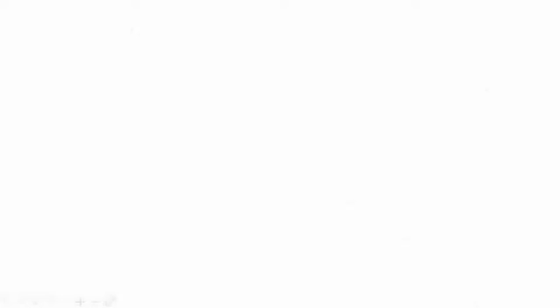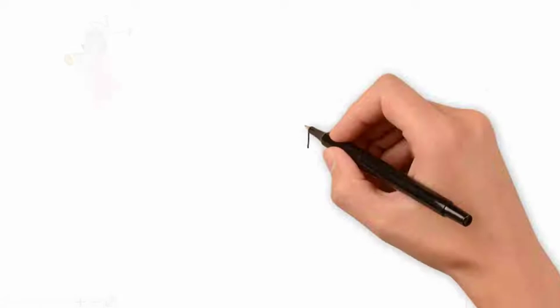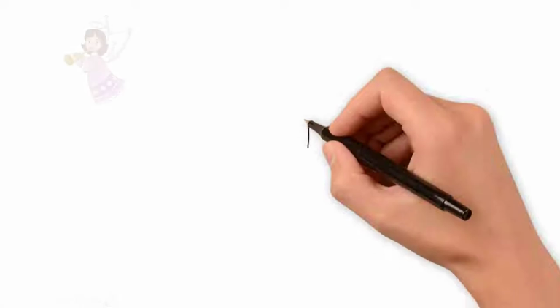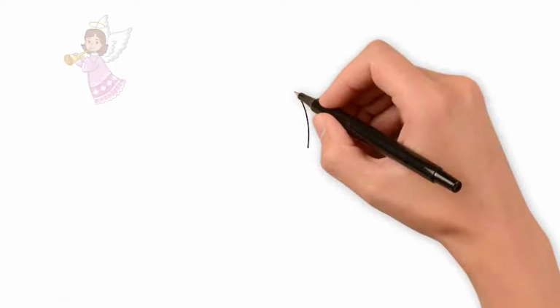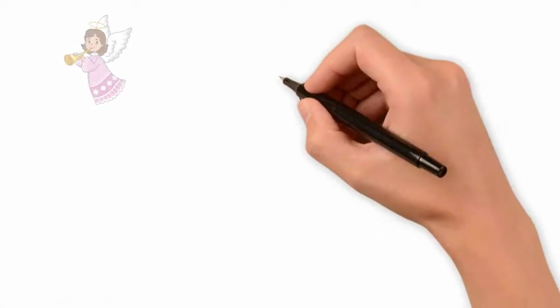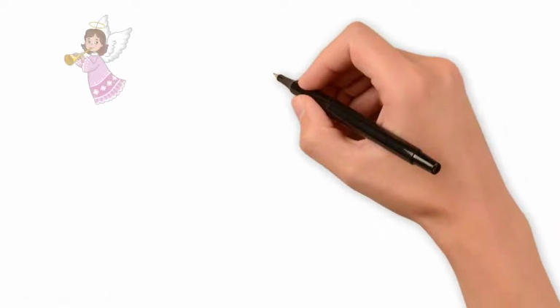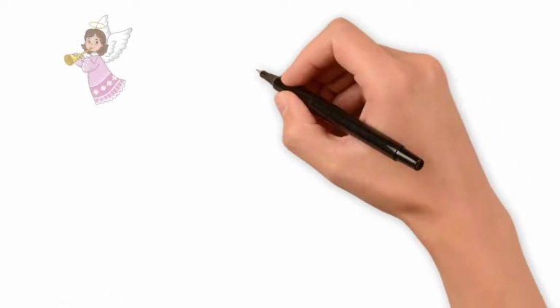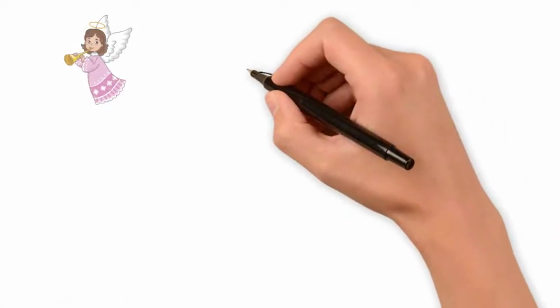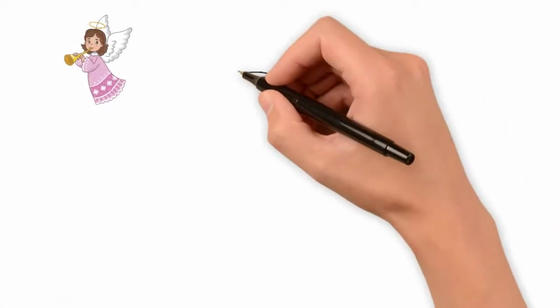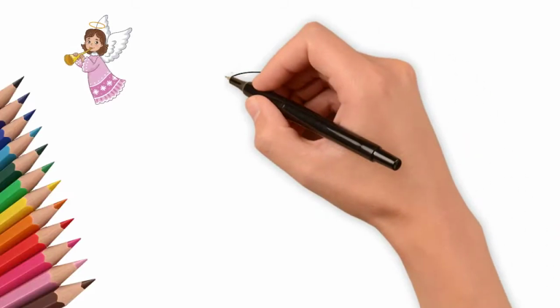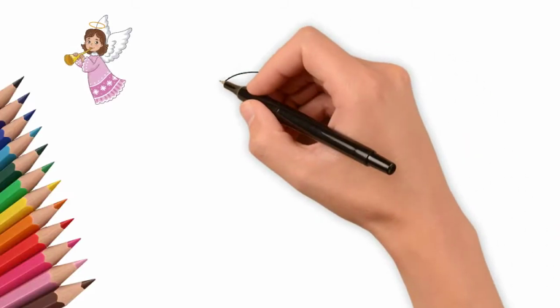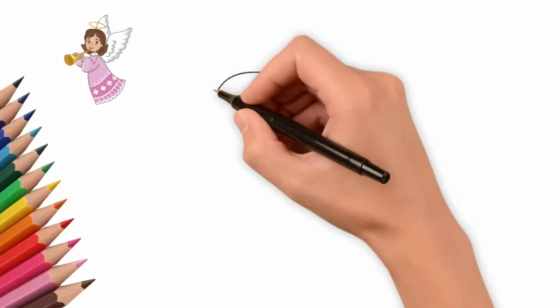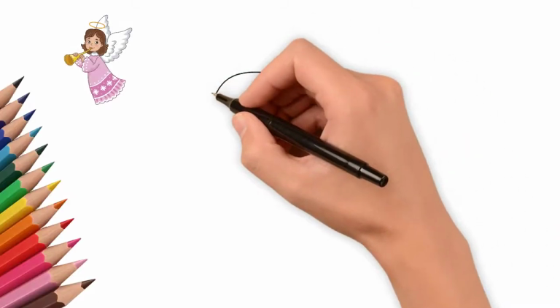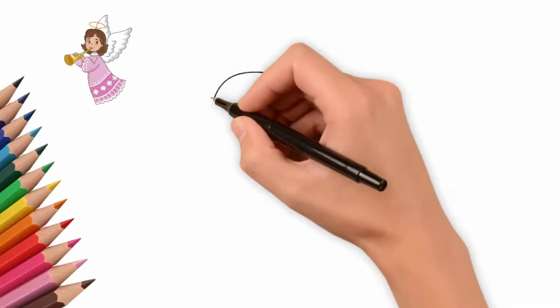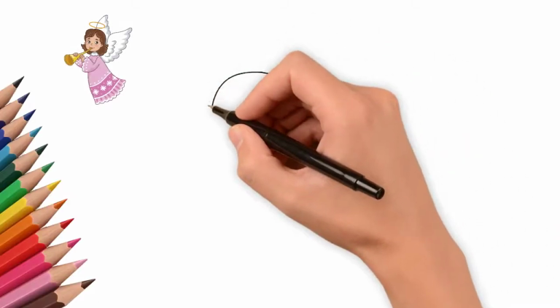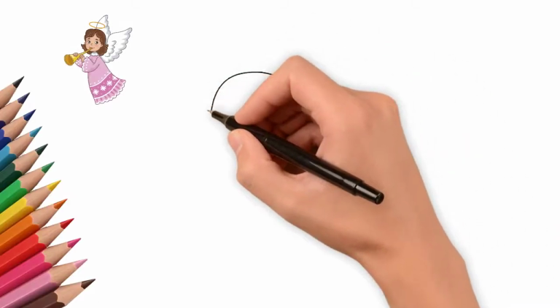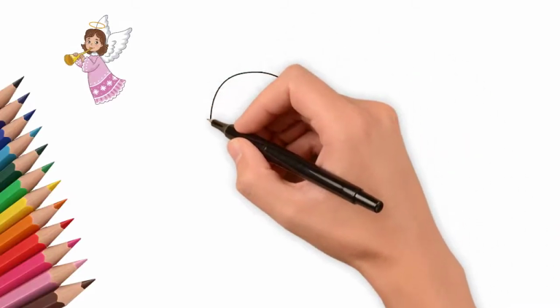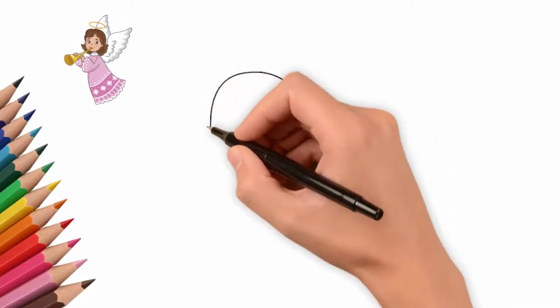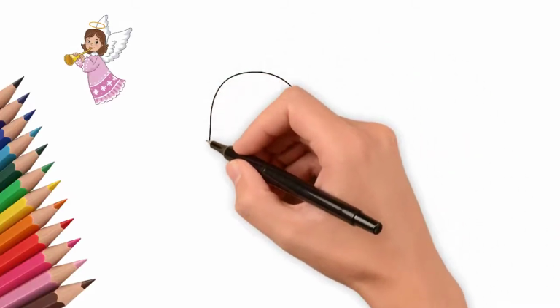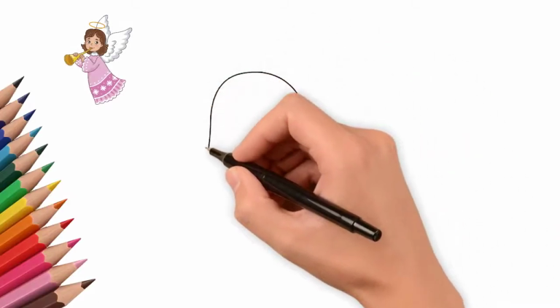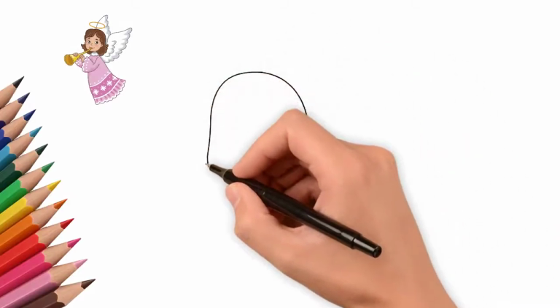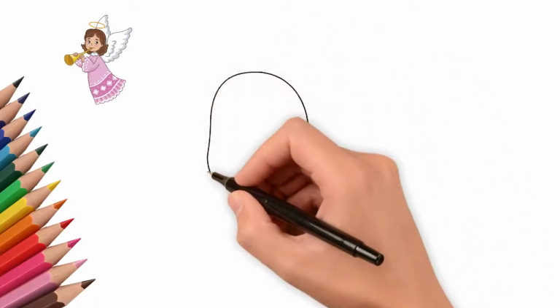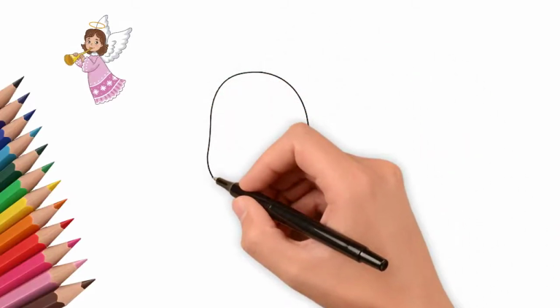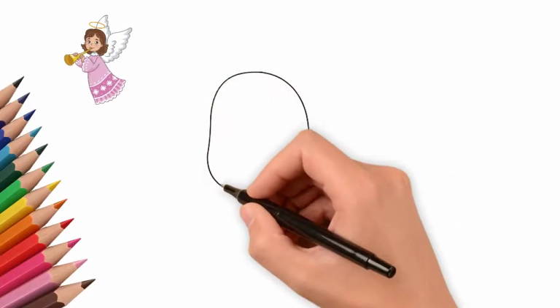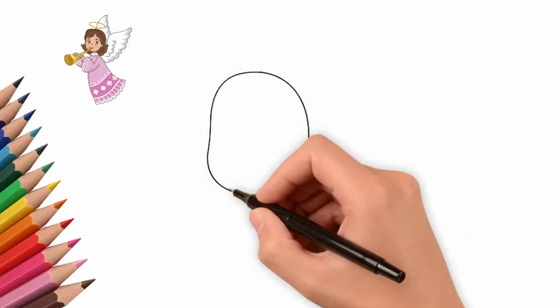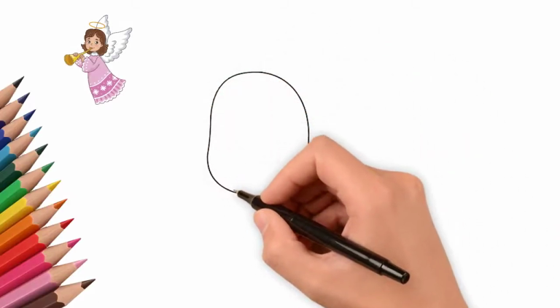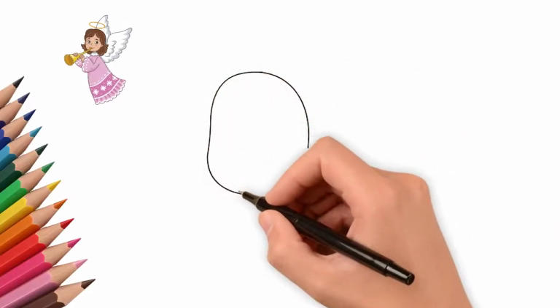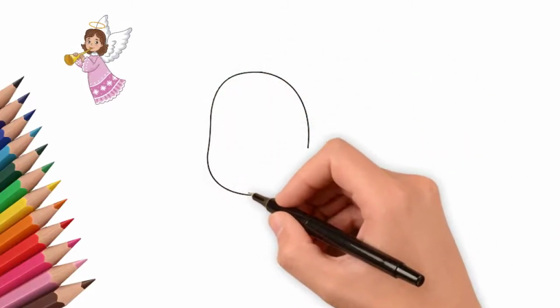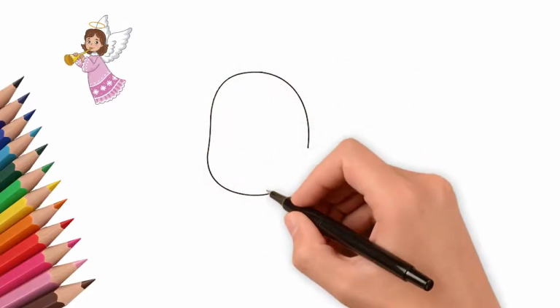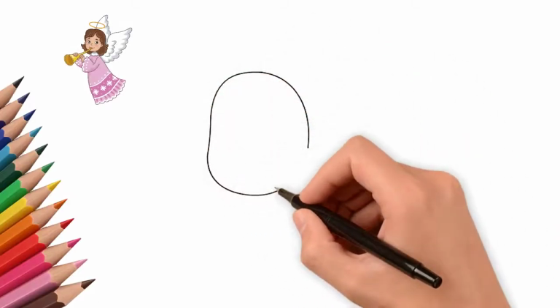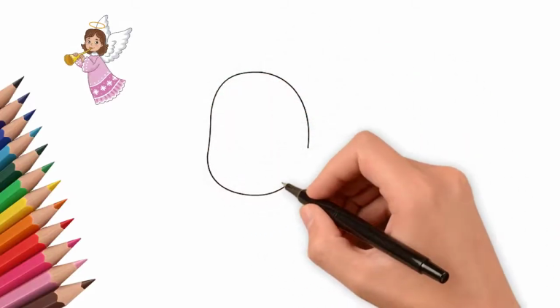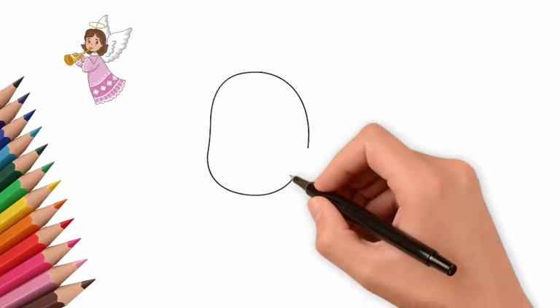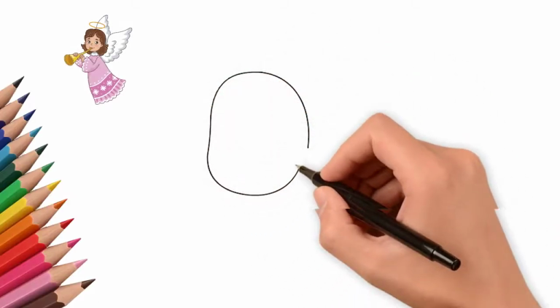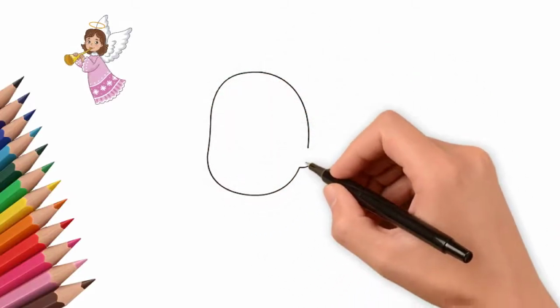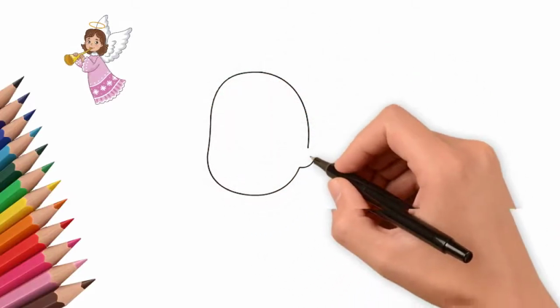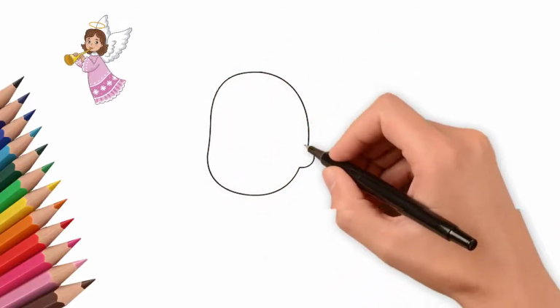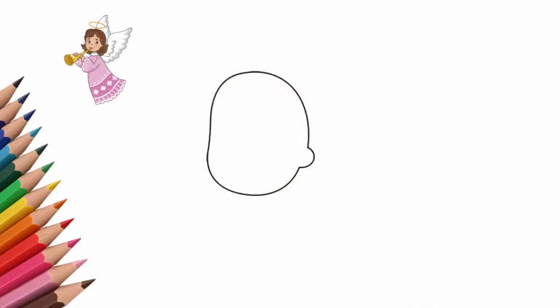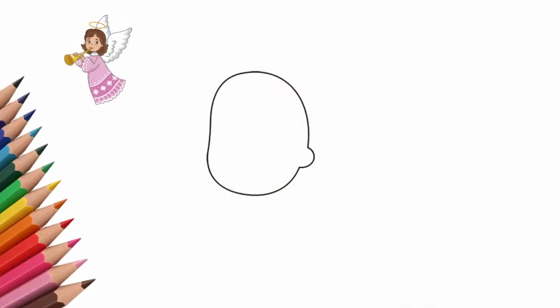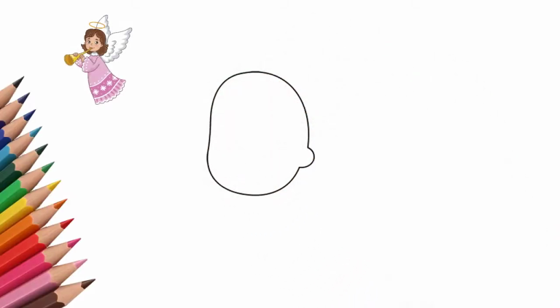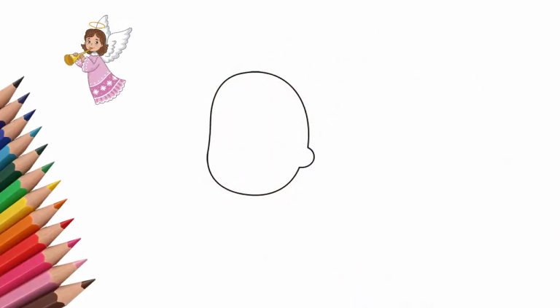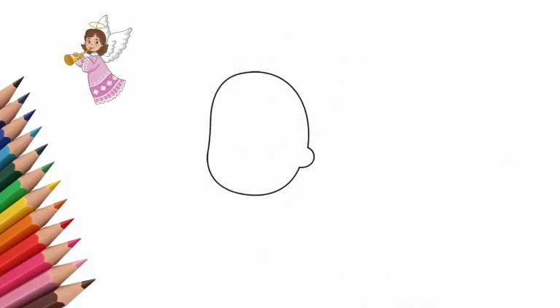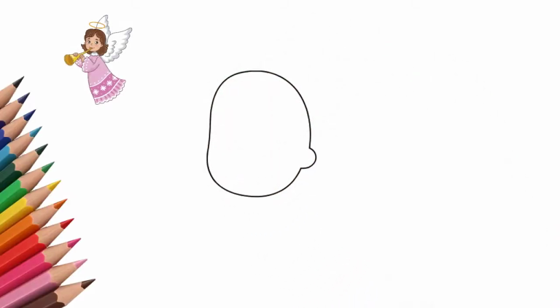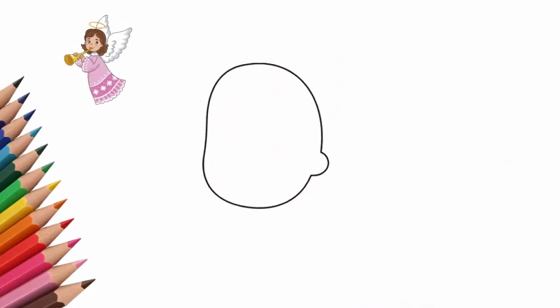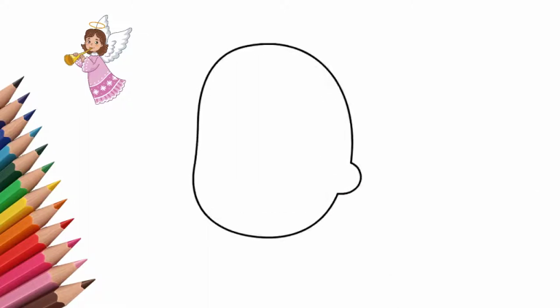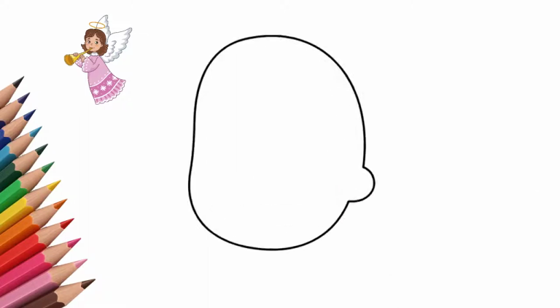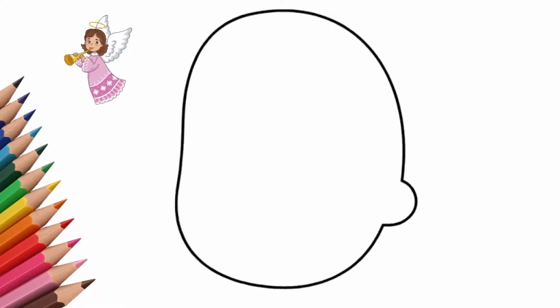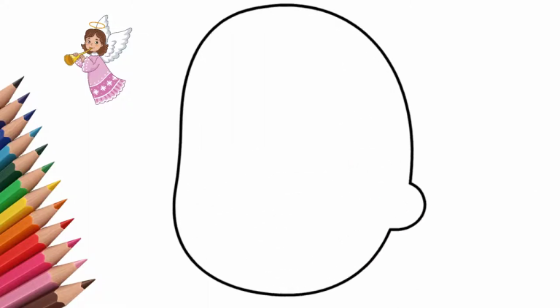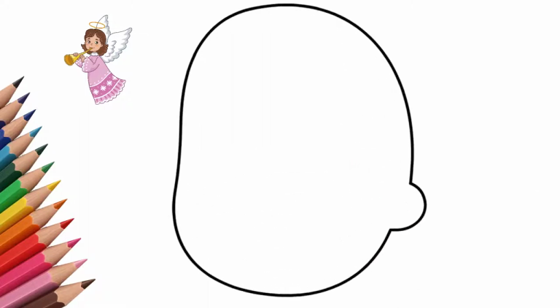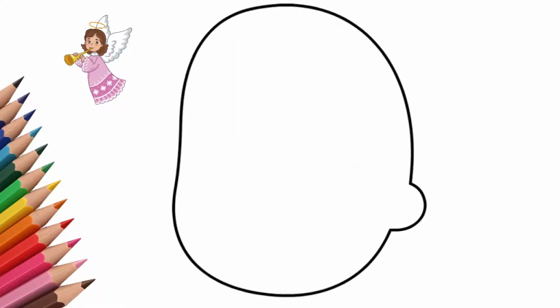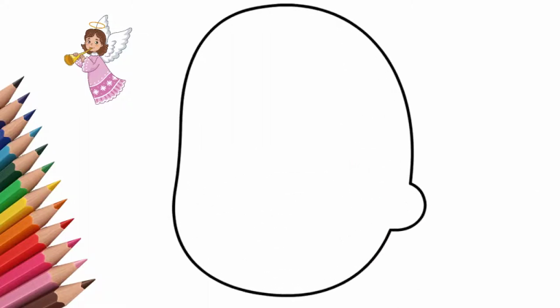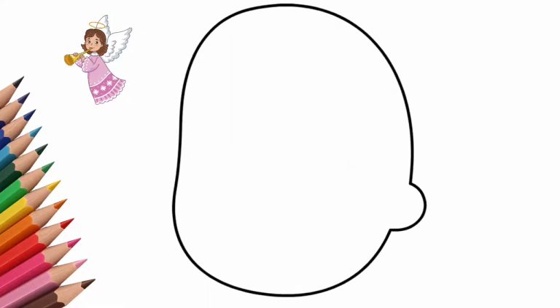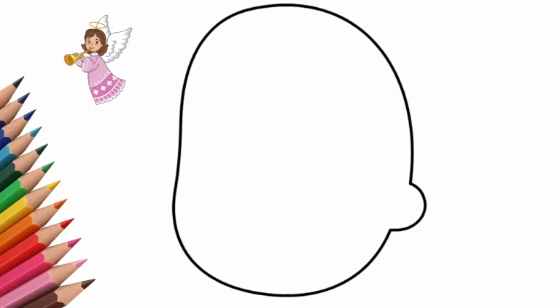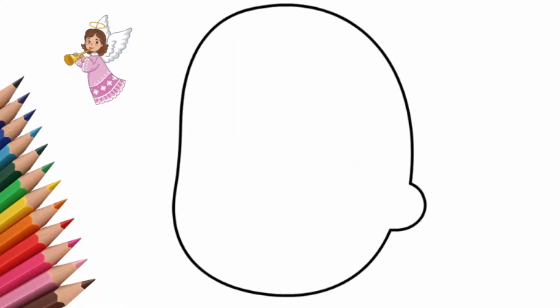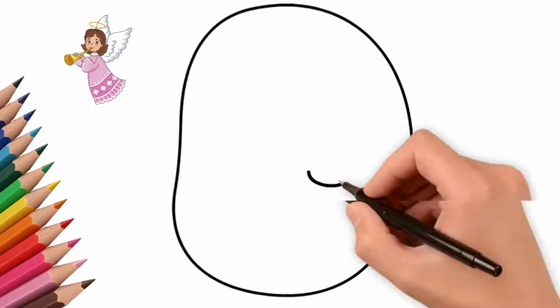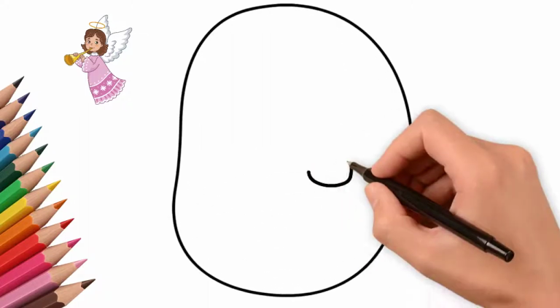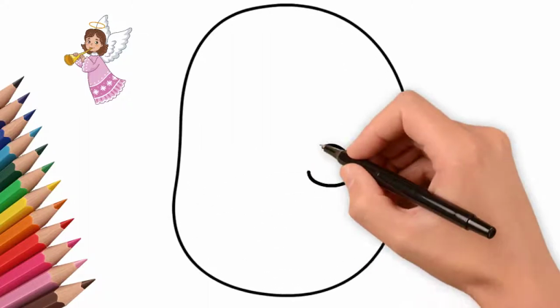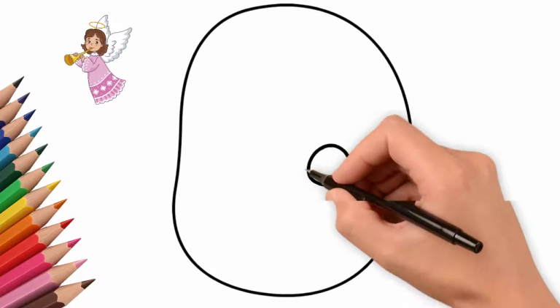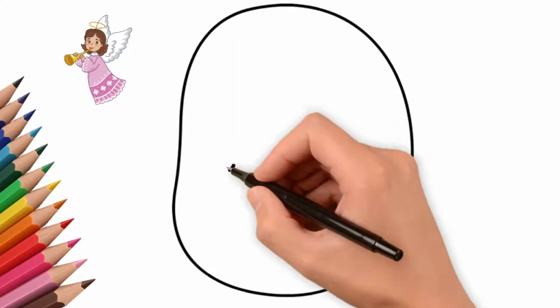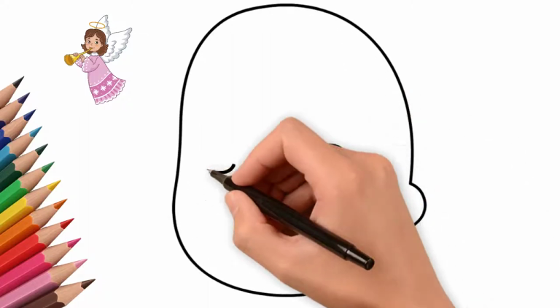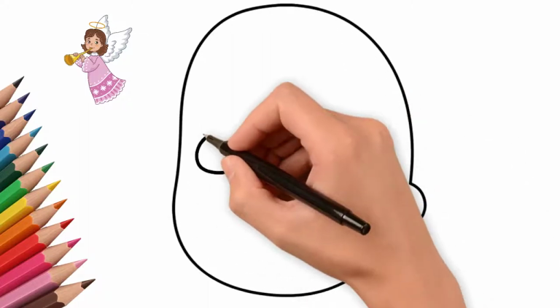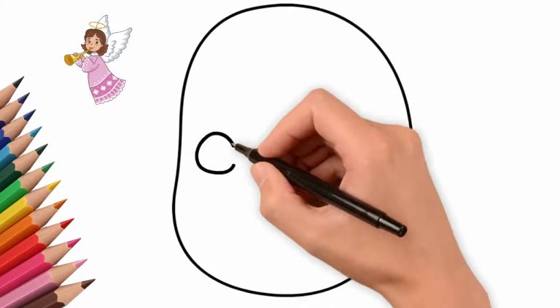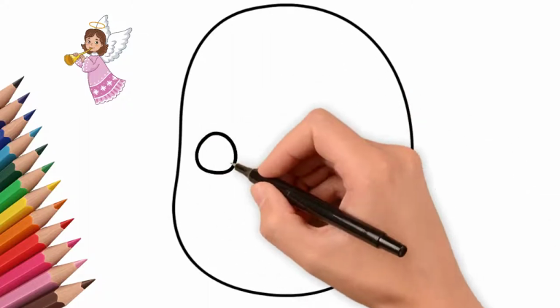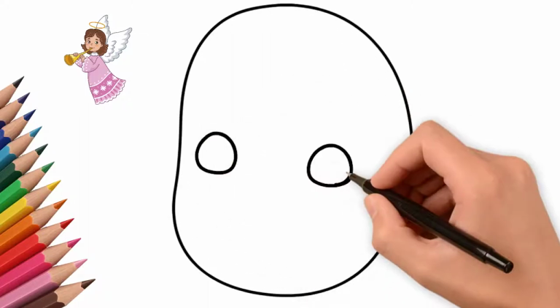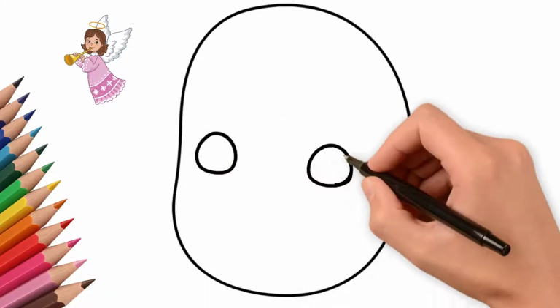How to draw a Christmas angel. Every holiday we remember the angel. Today we will draw a Christmas angel.